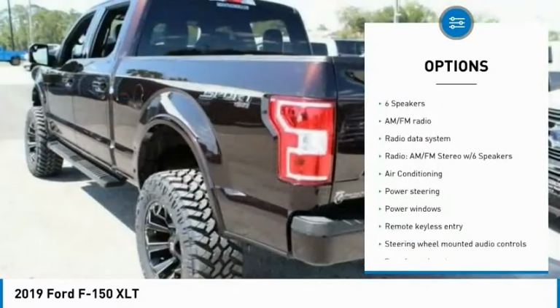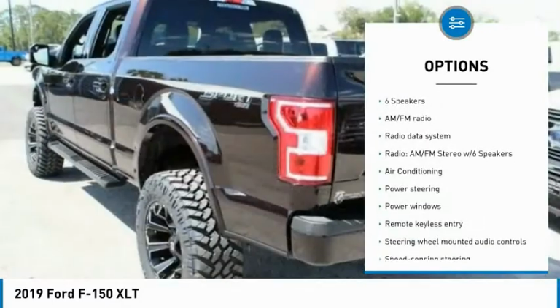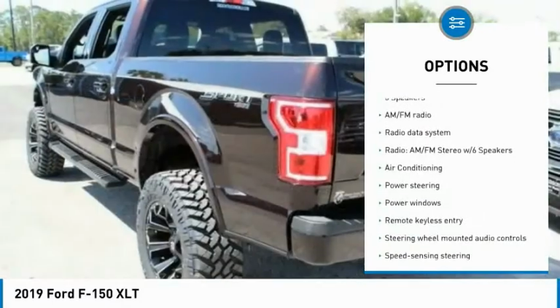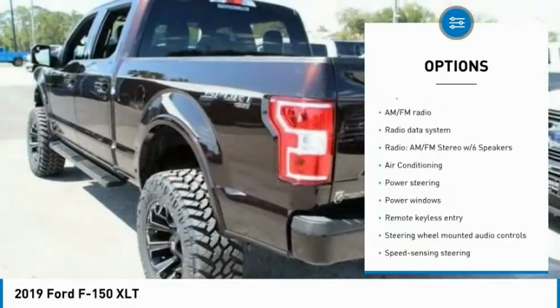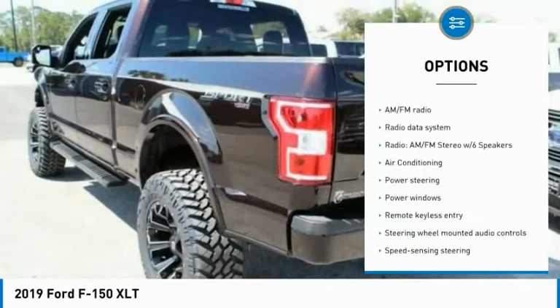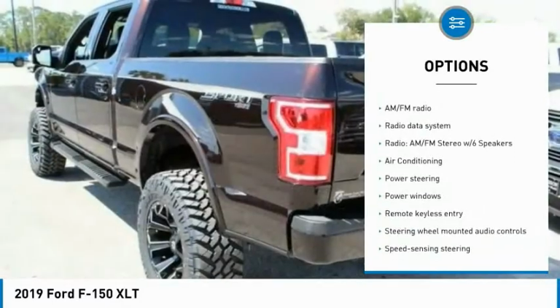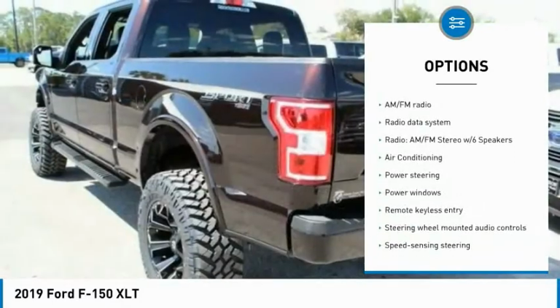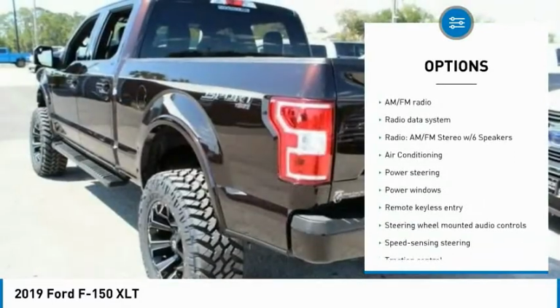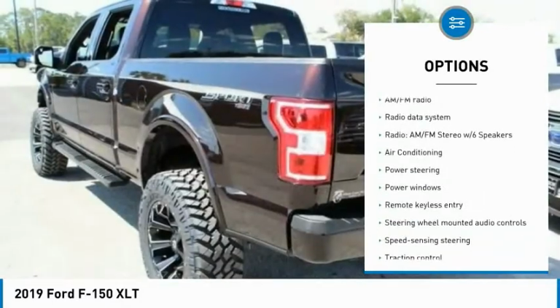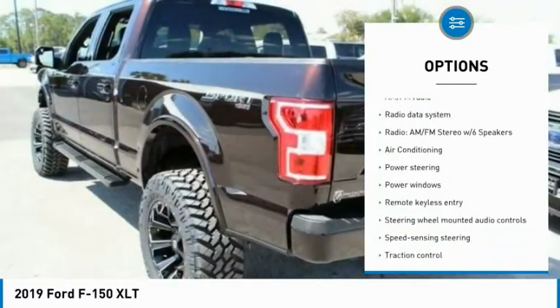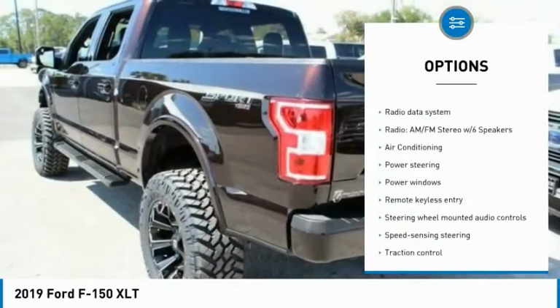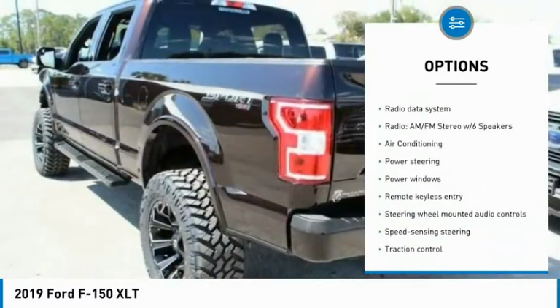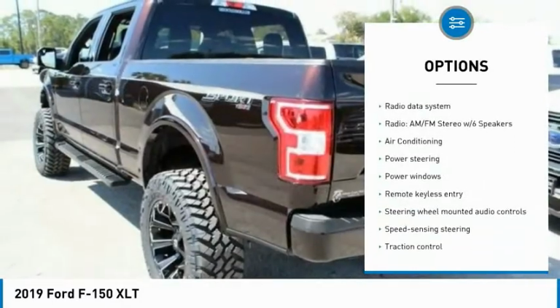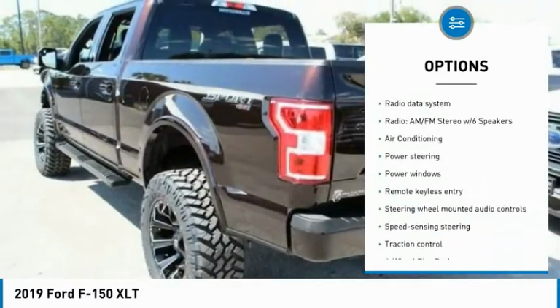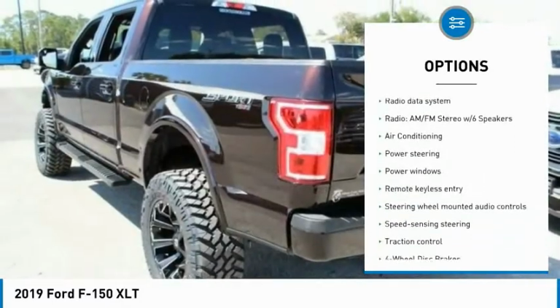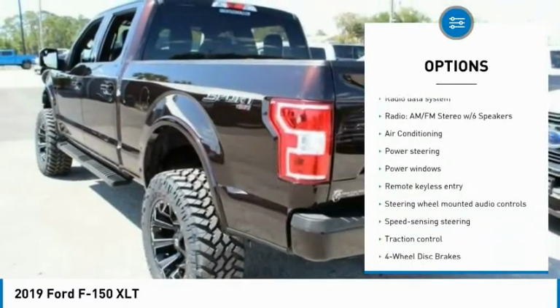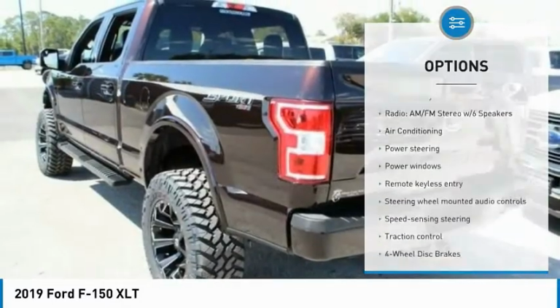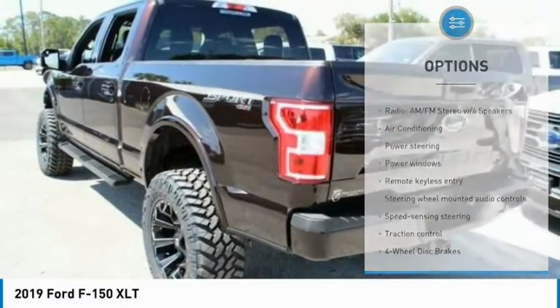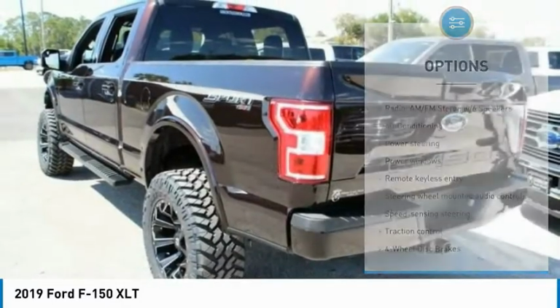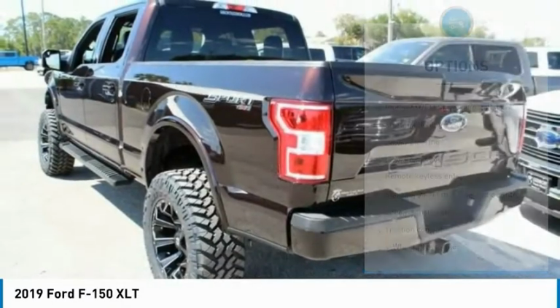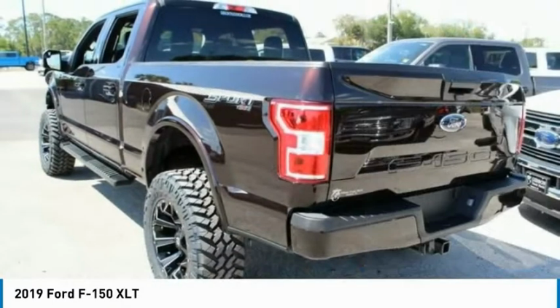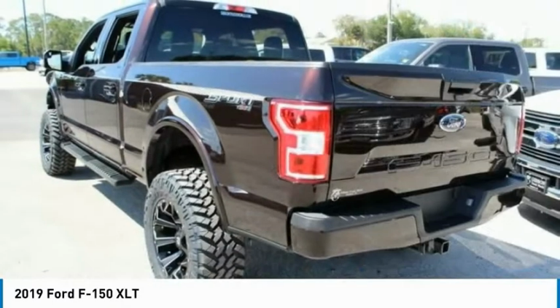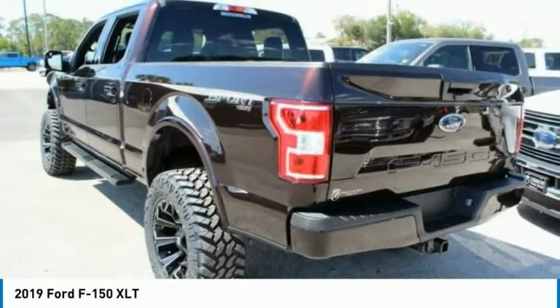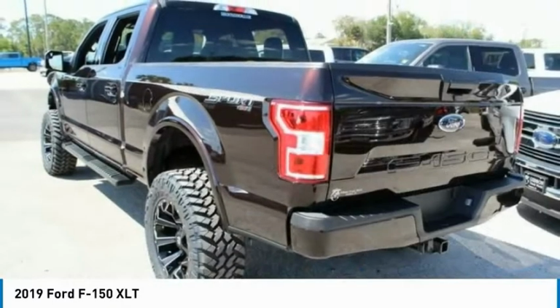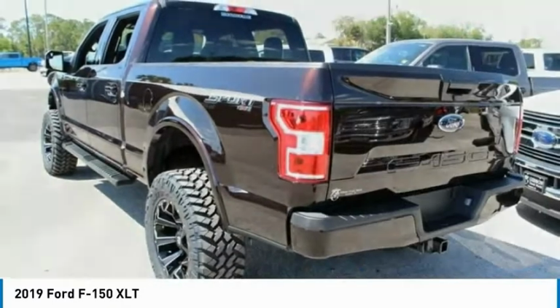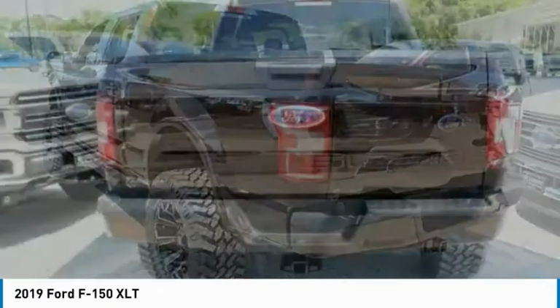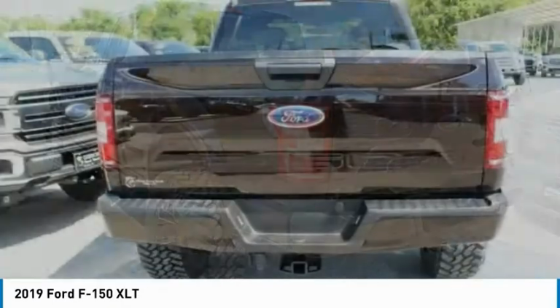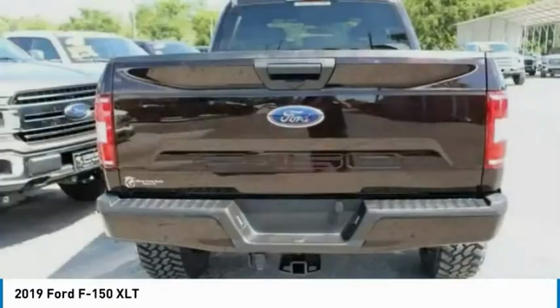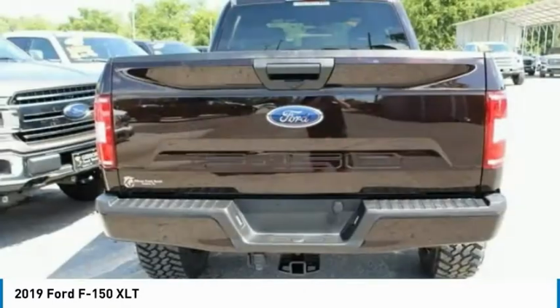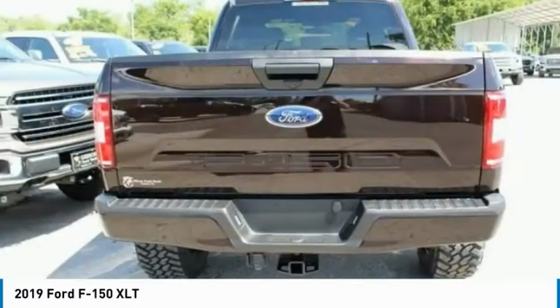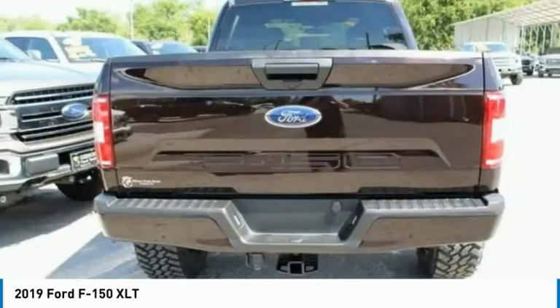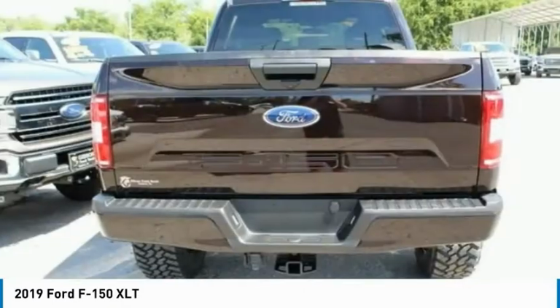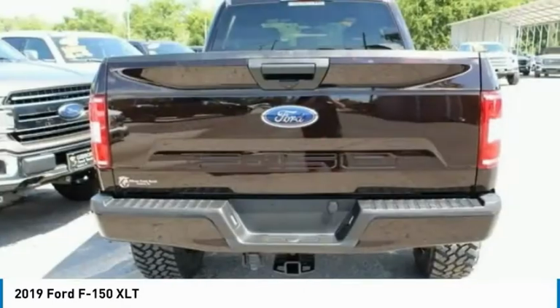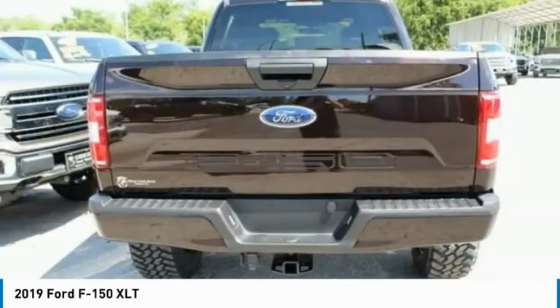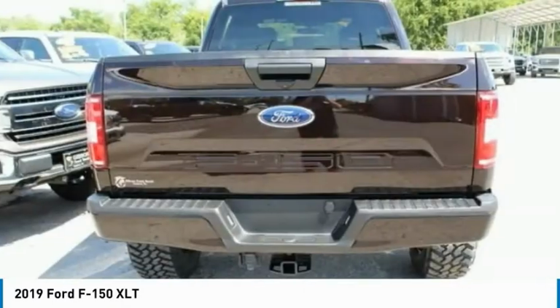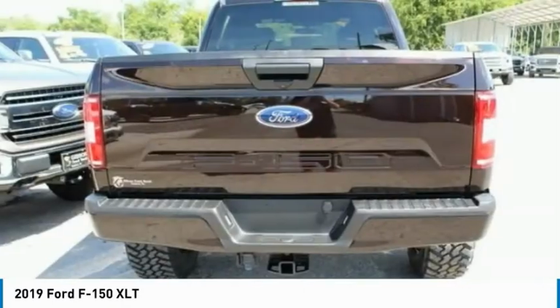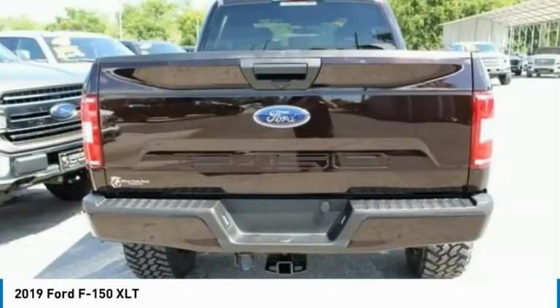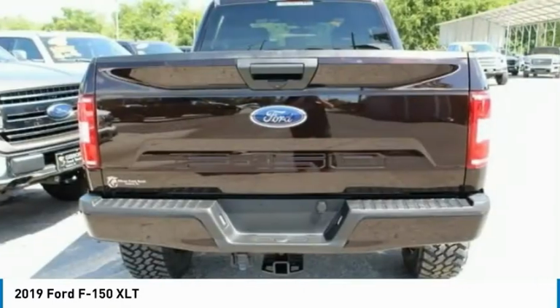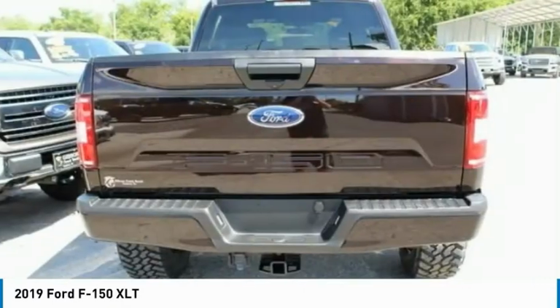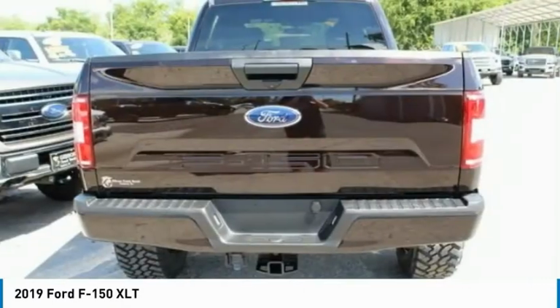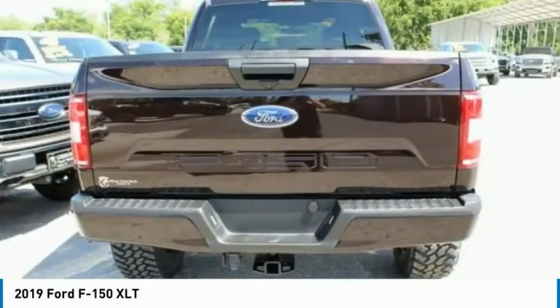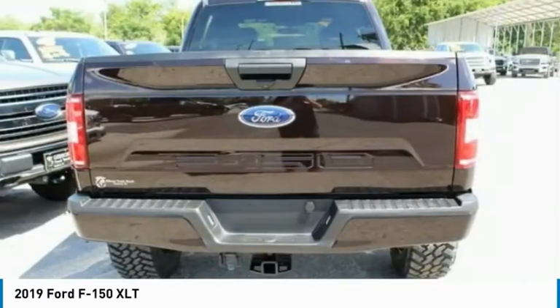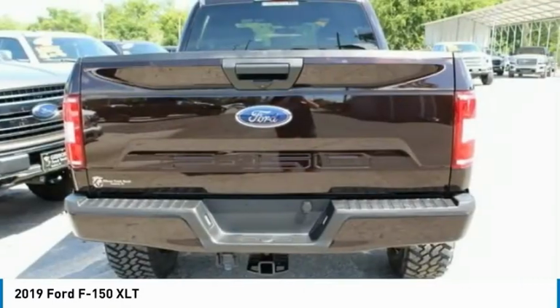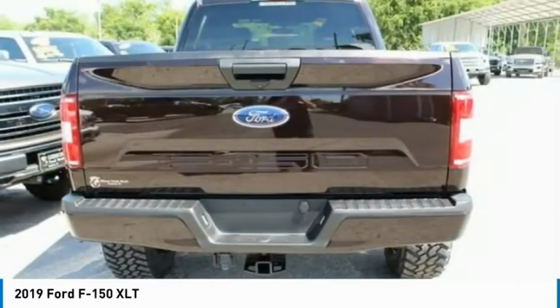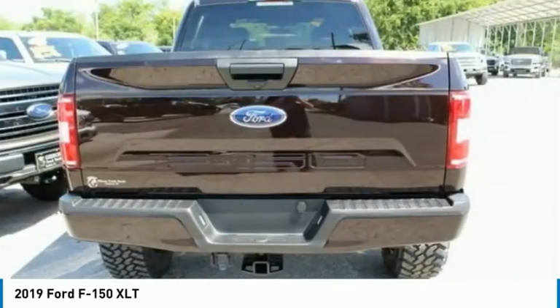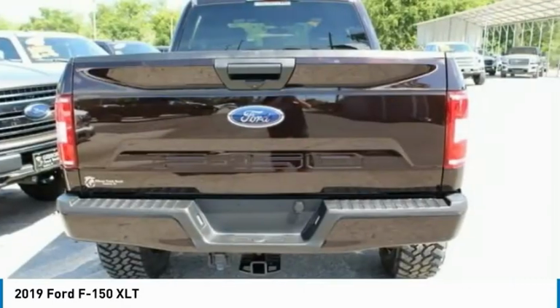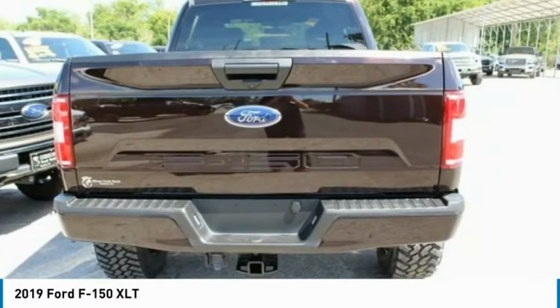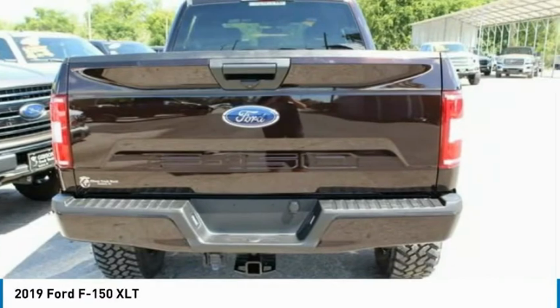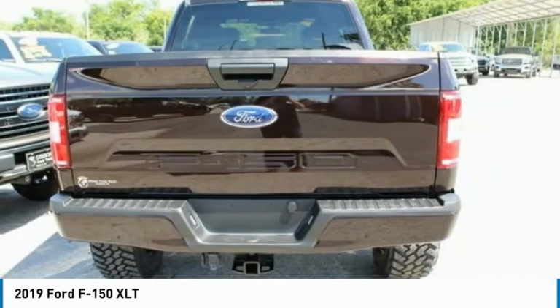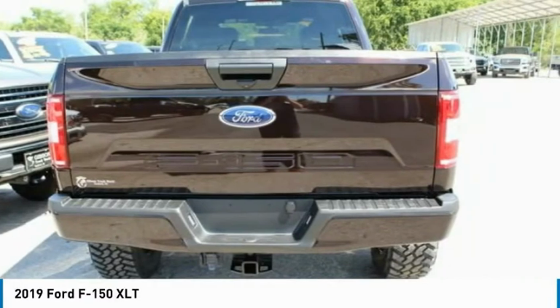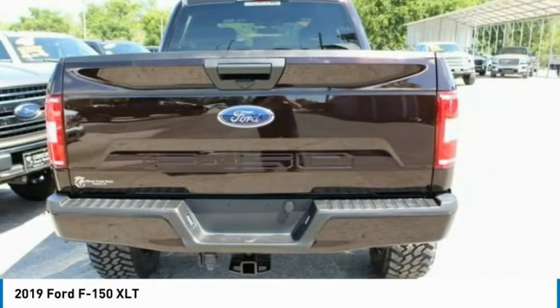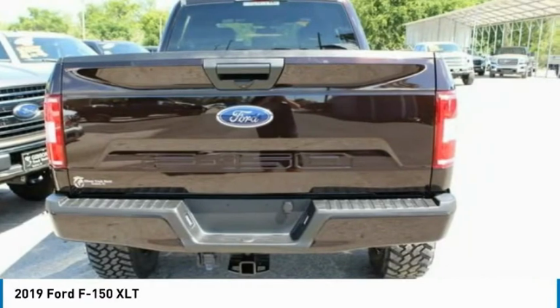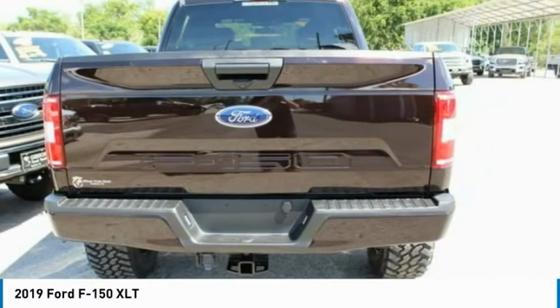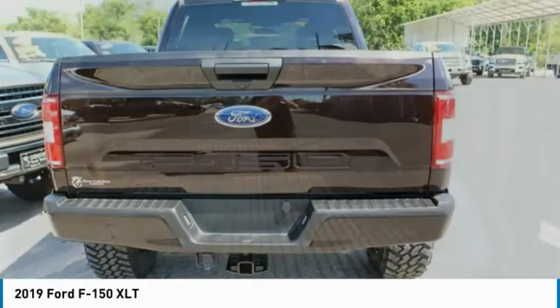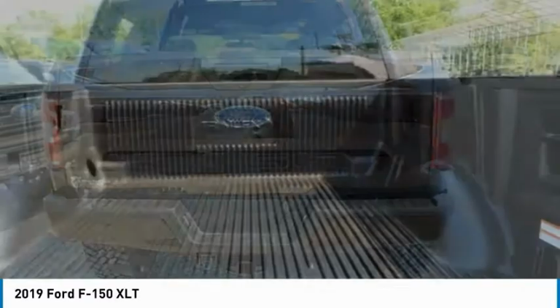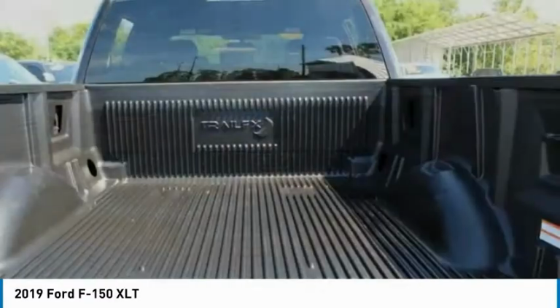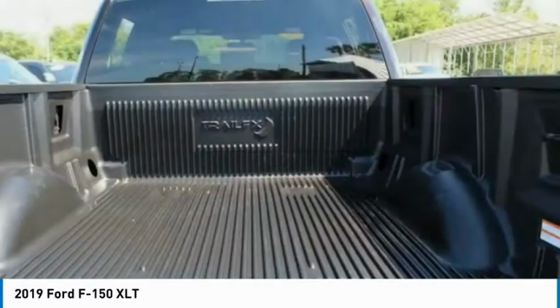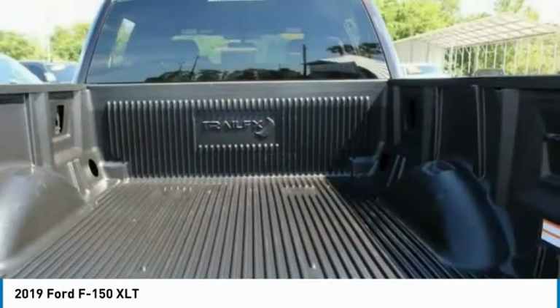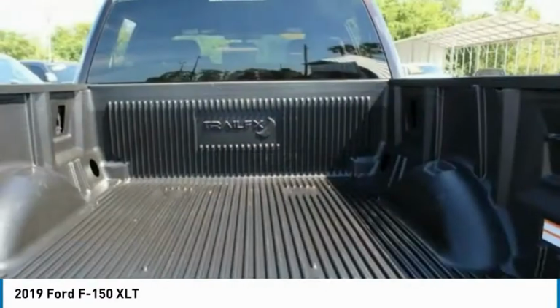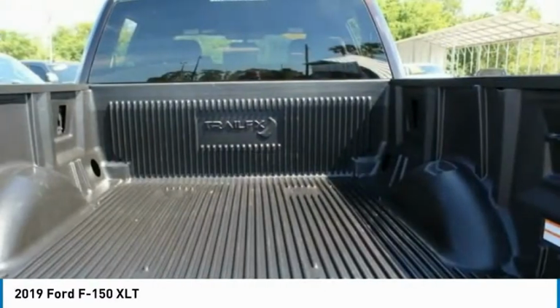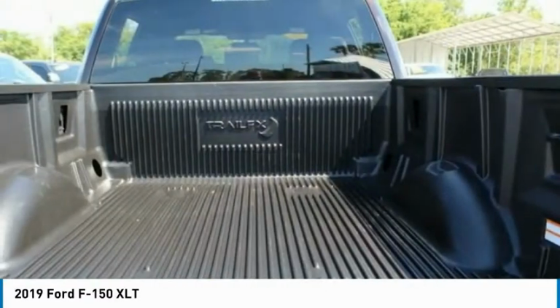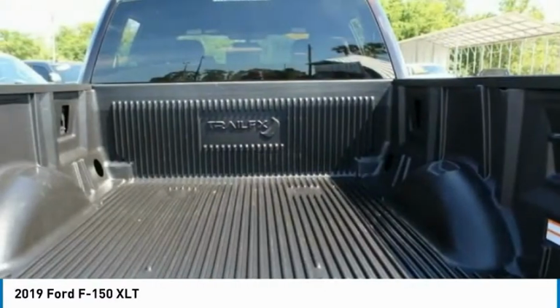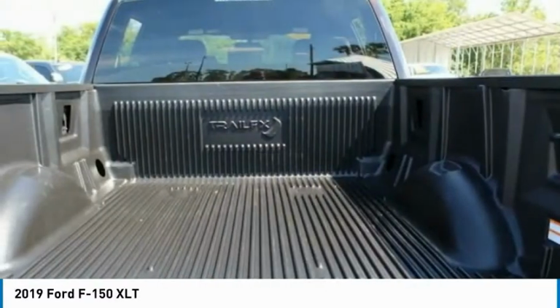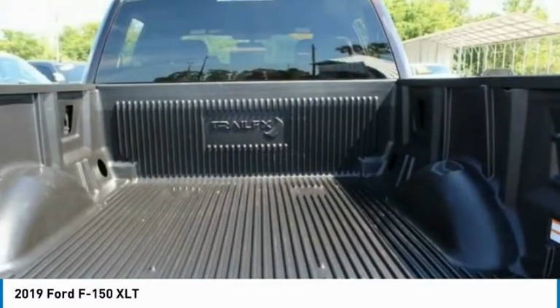Fog lights, four-wheel disc brakes, speed control, front-wheel independent suspension, security system.